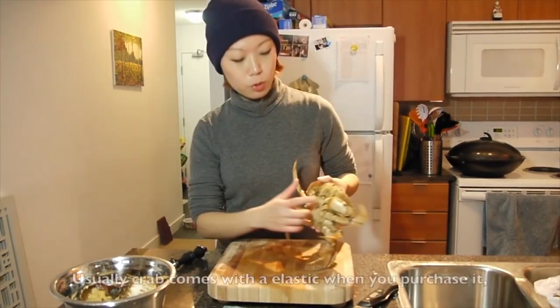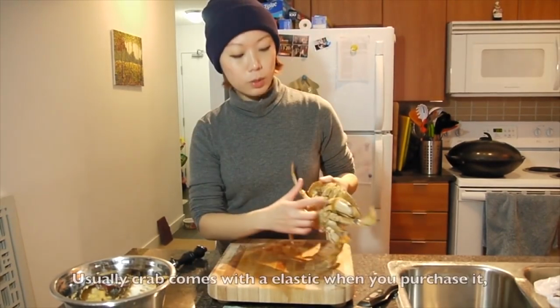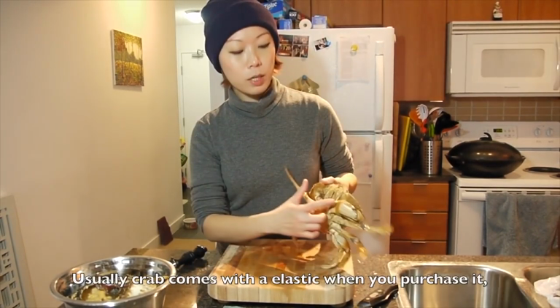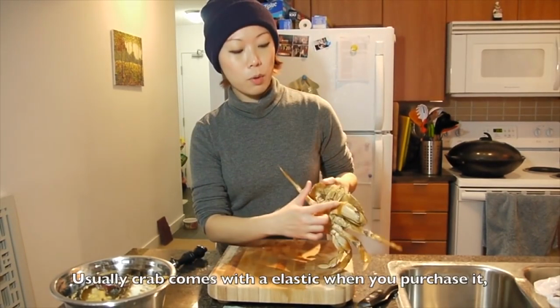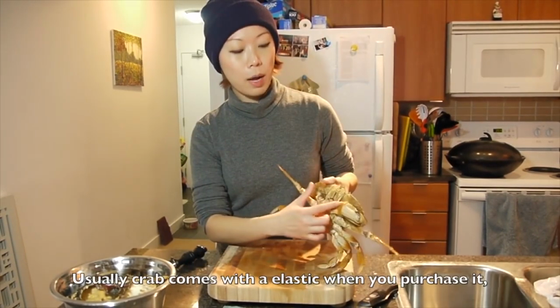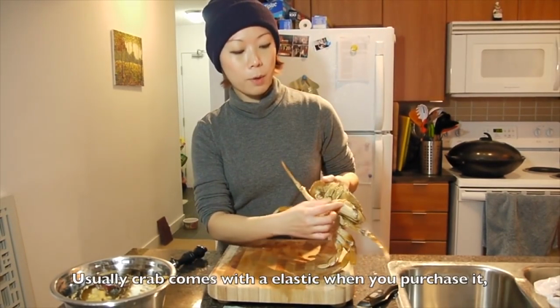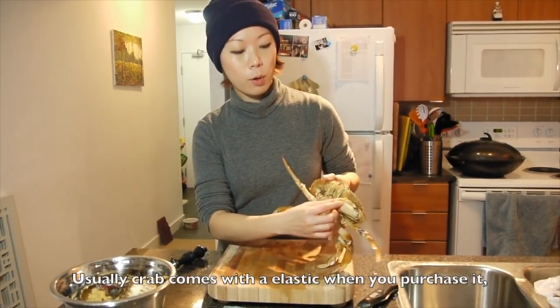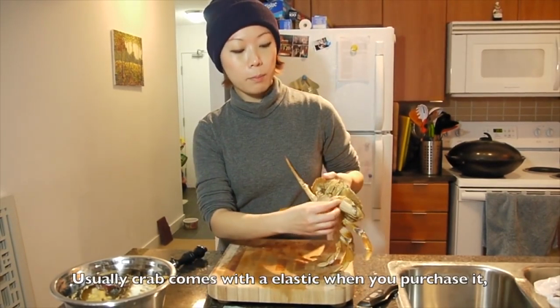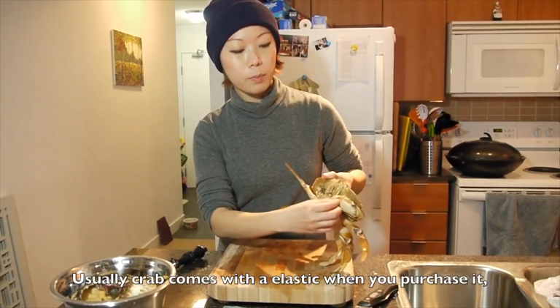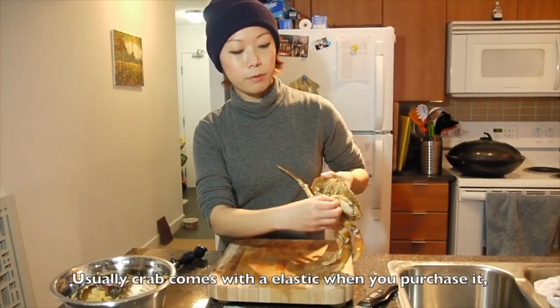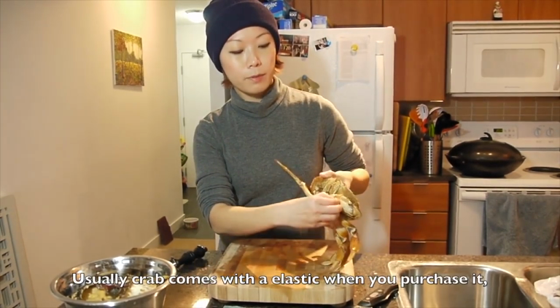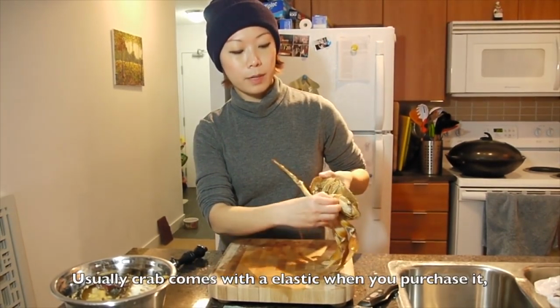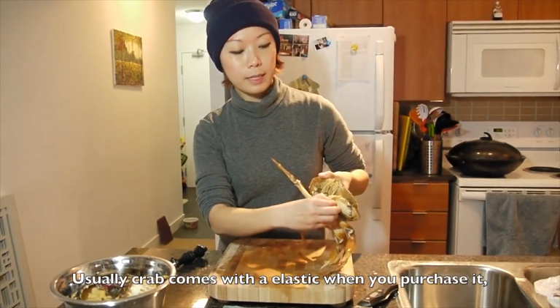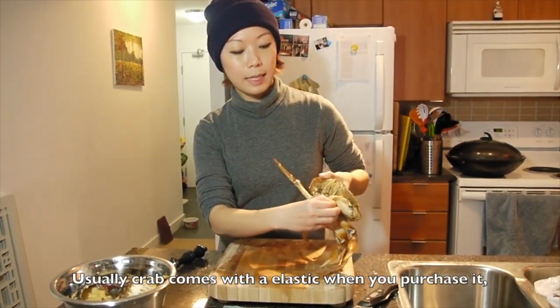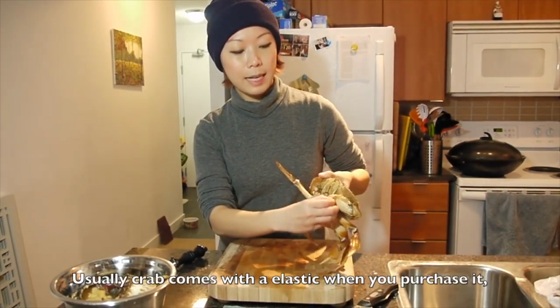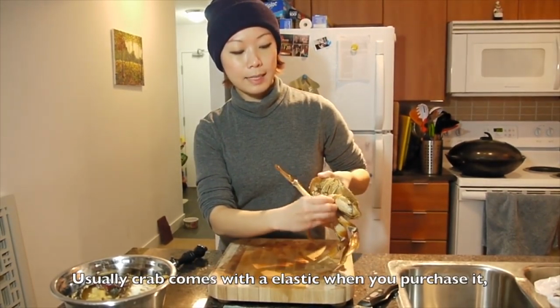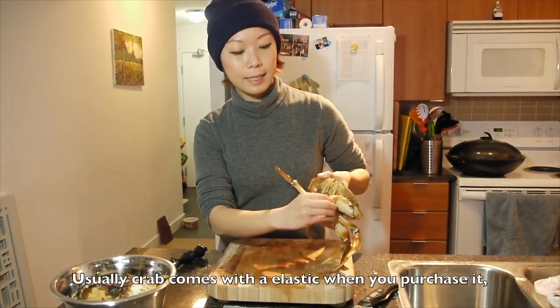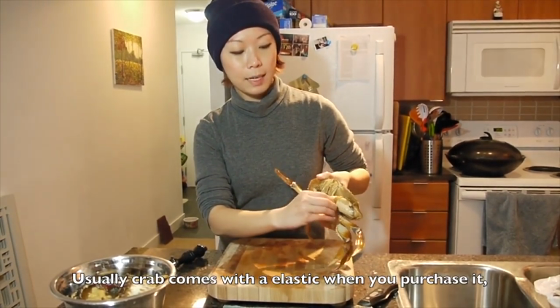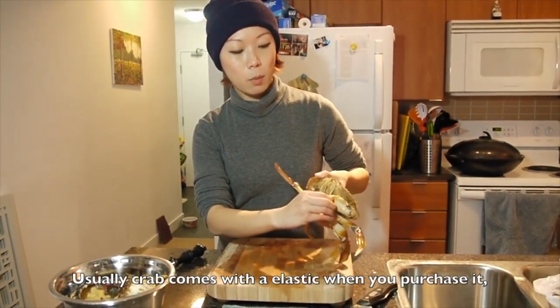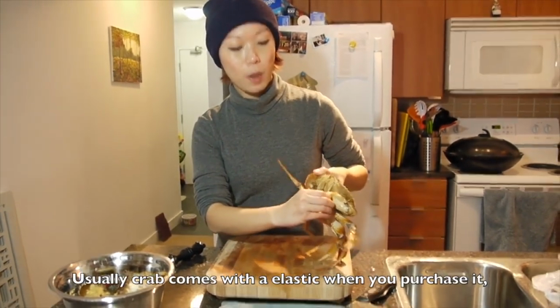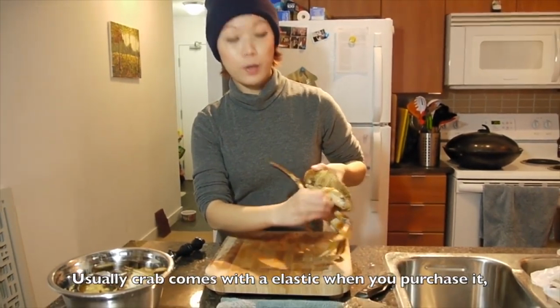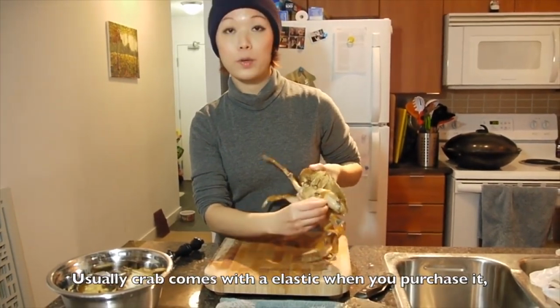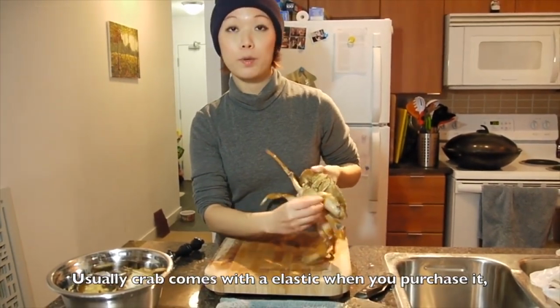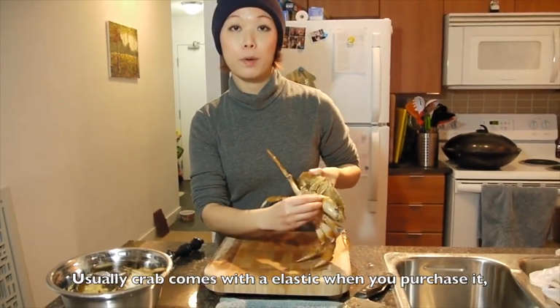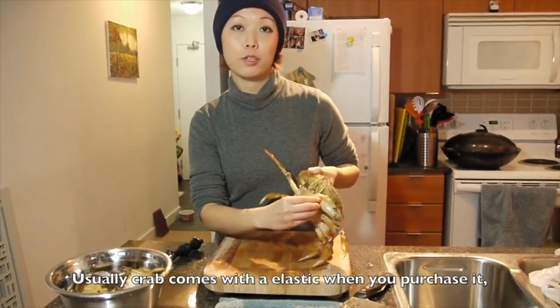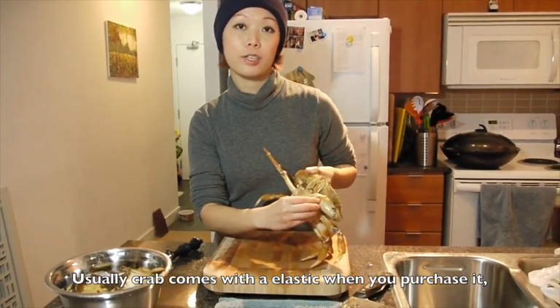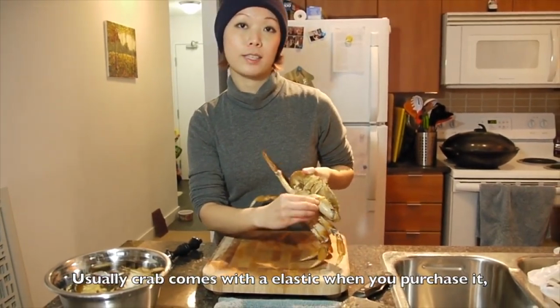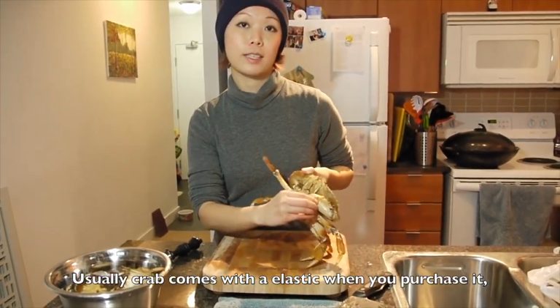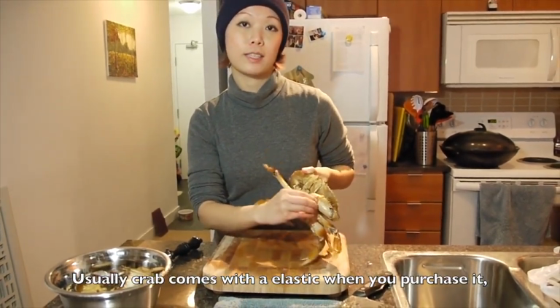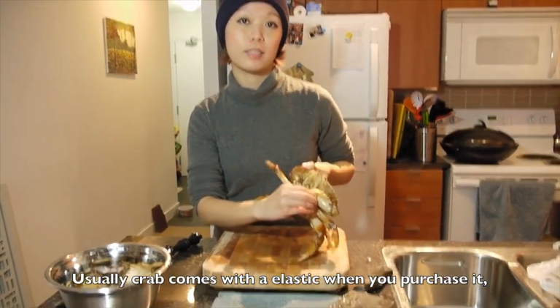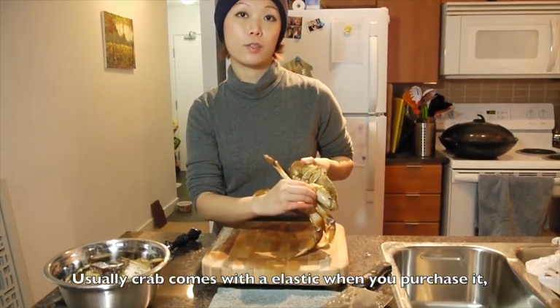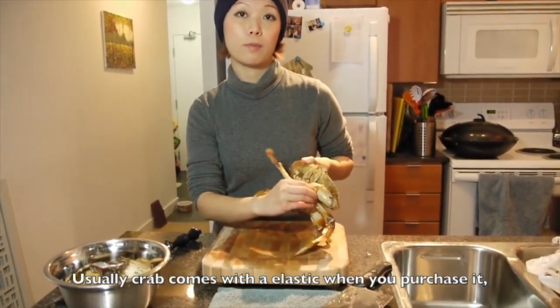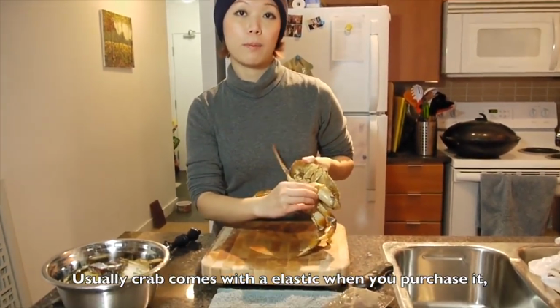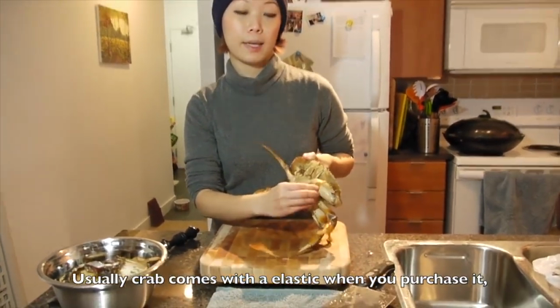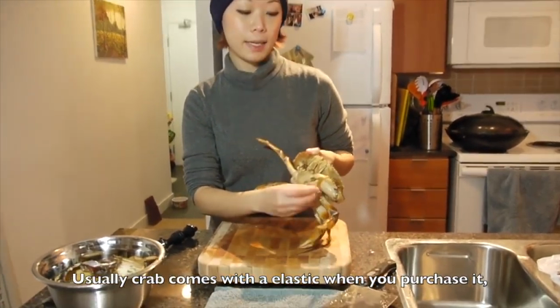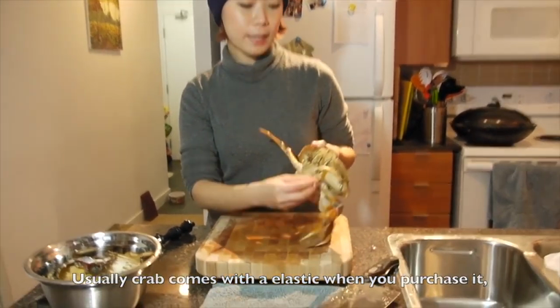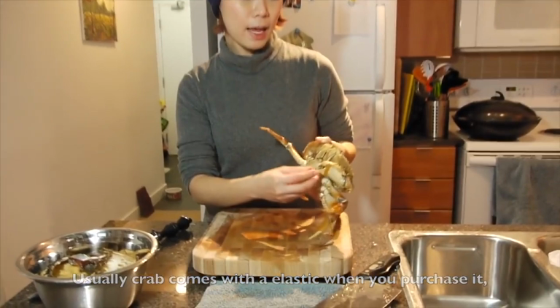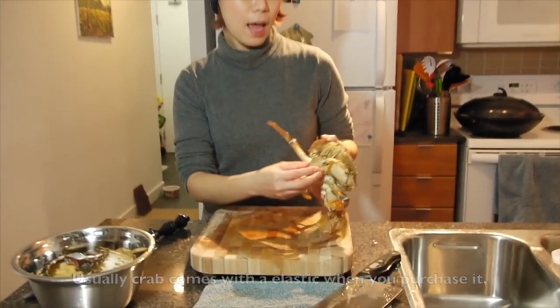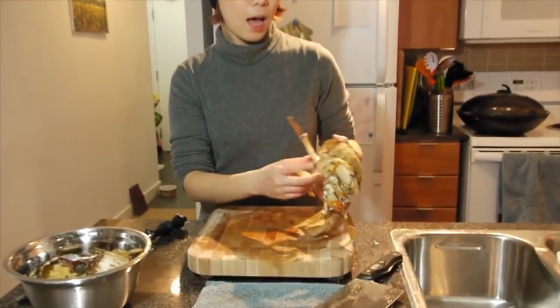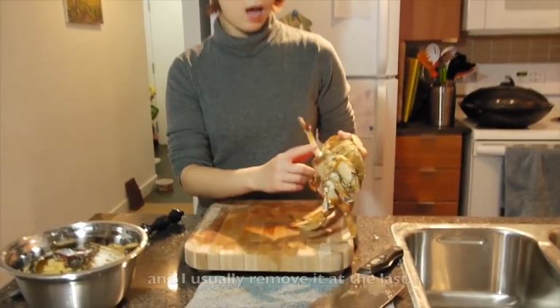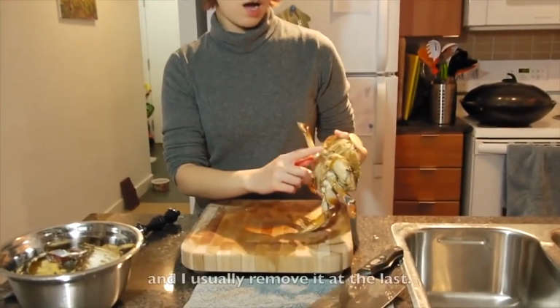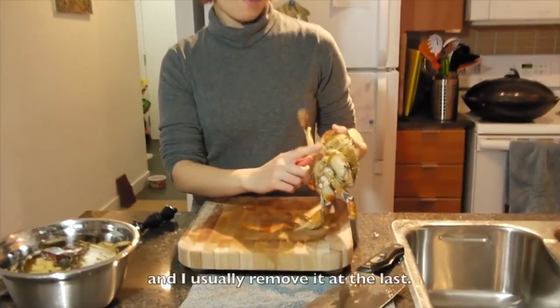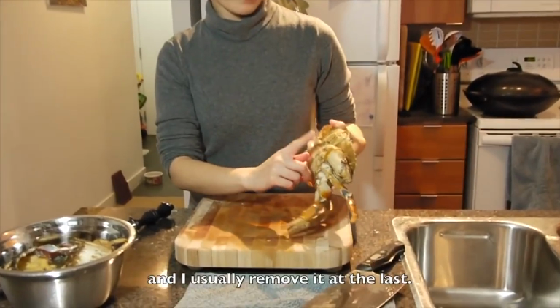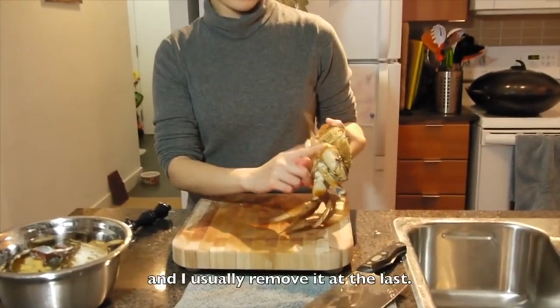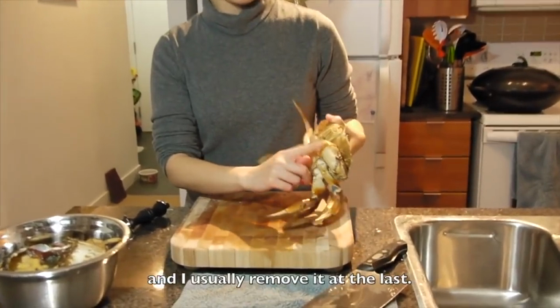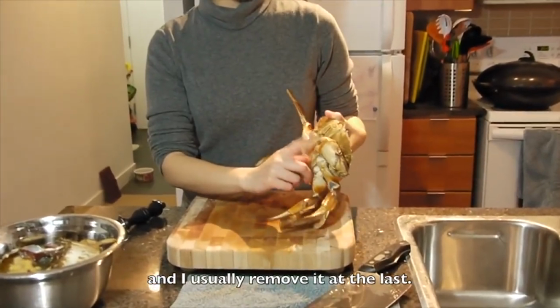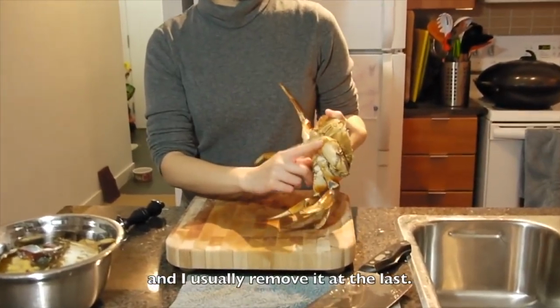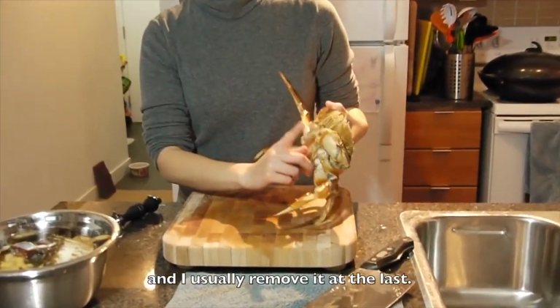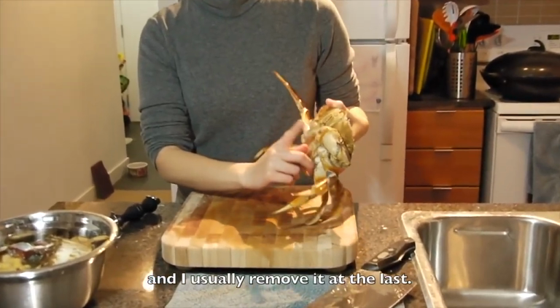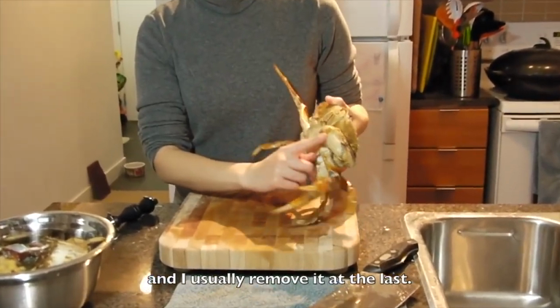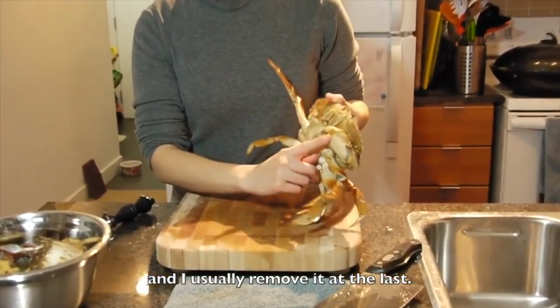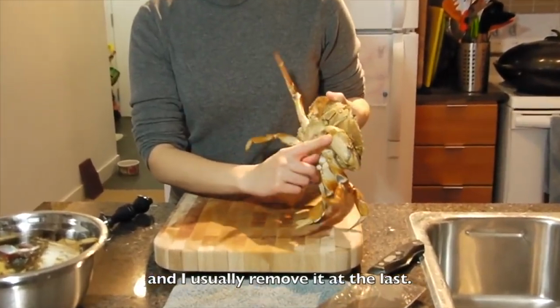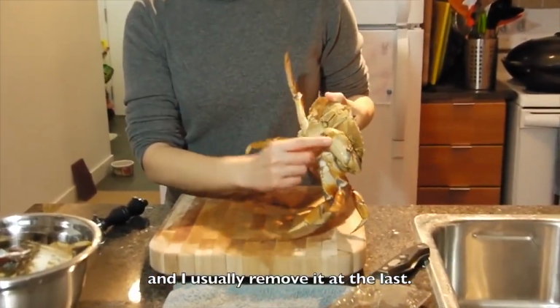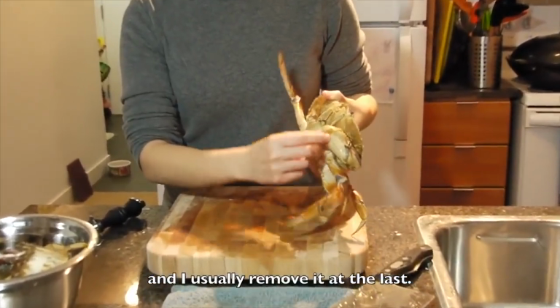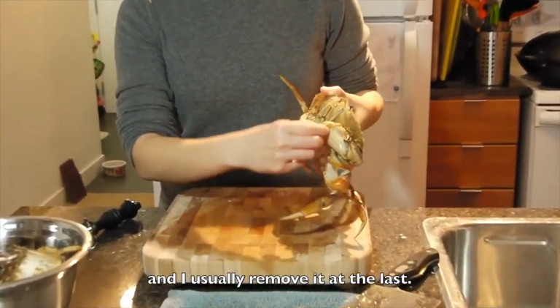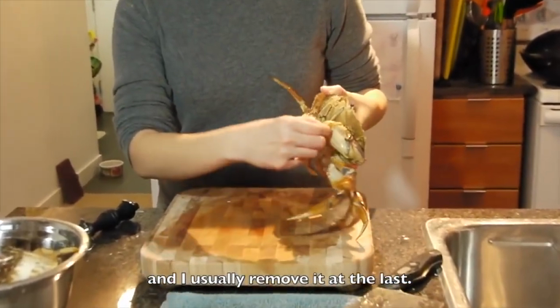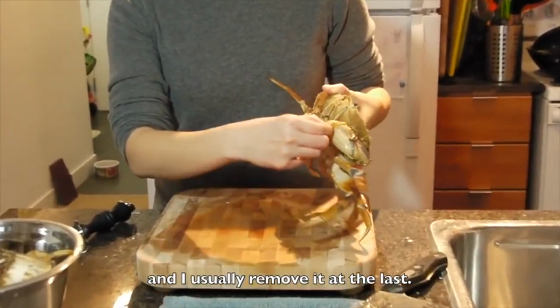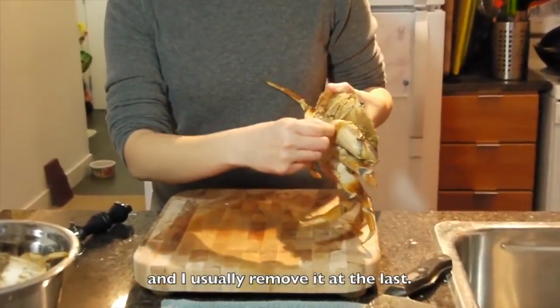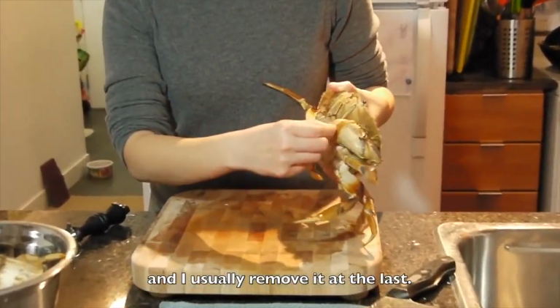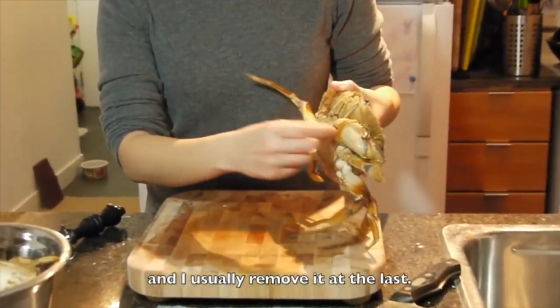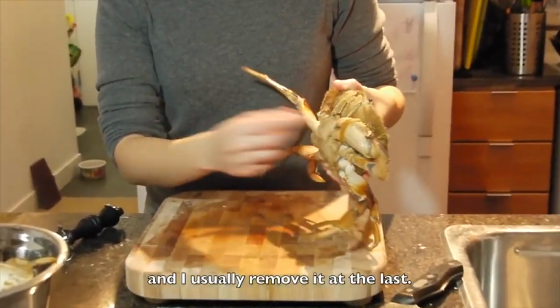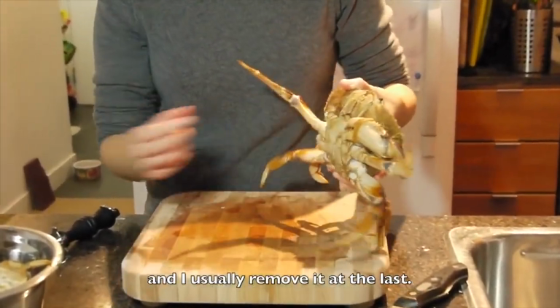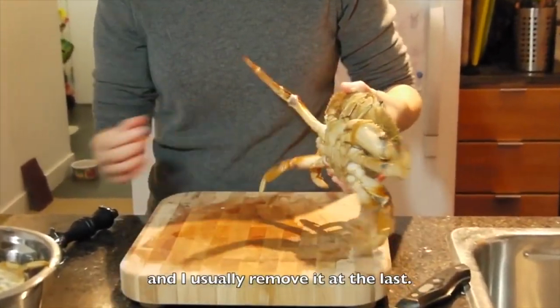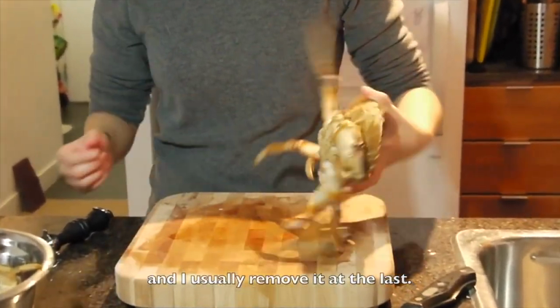Usually crab comes with an elastic when you purchase it in the supermarket. I usually will remove it last.